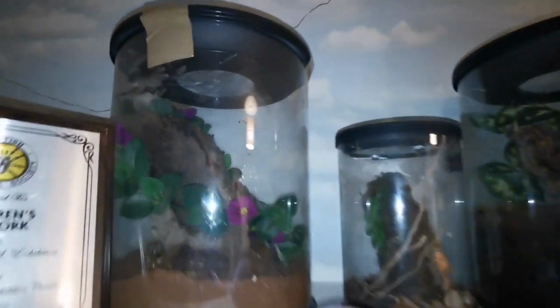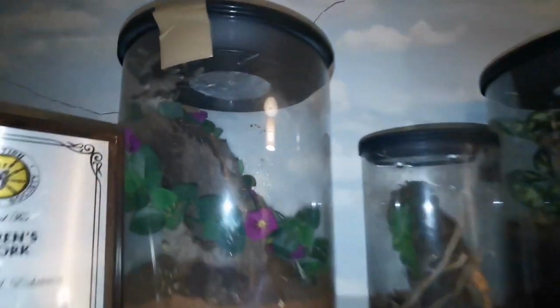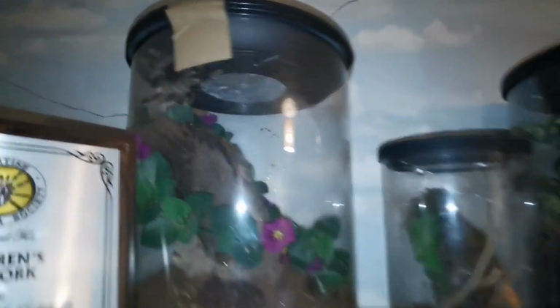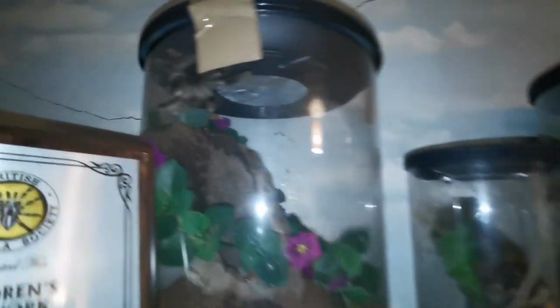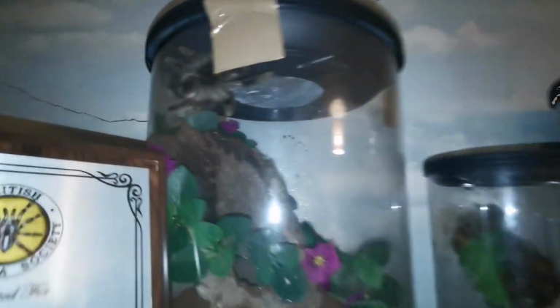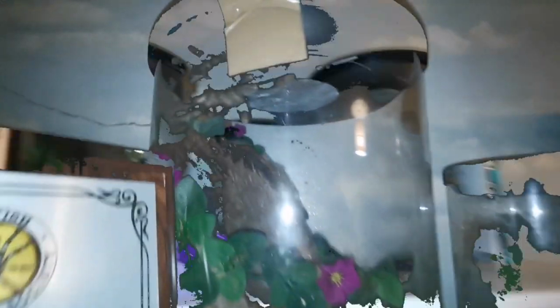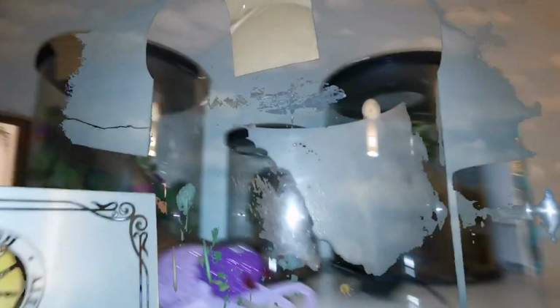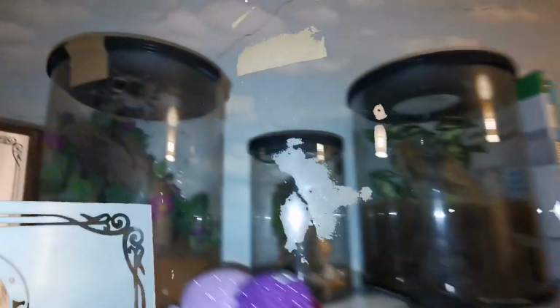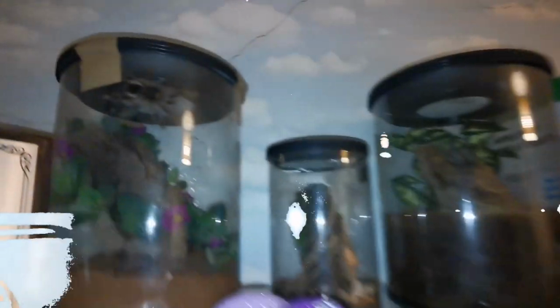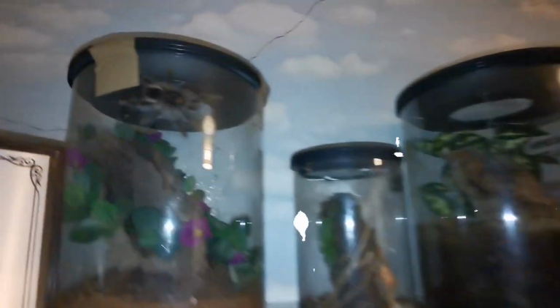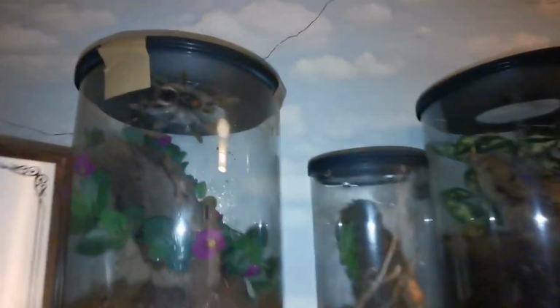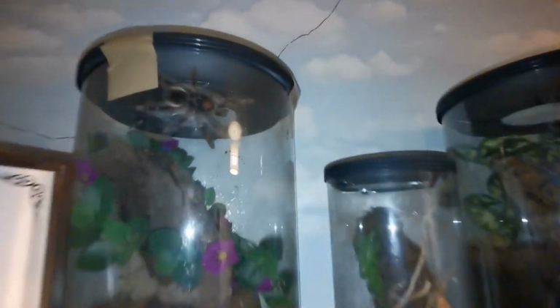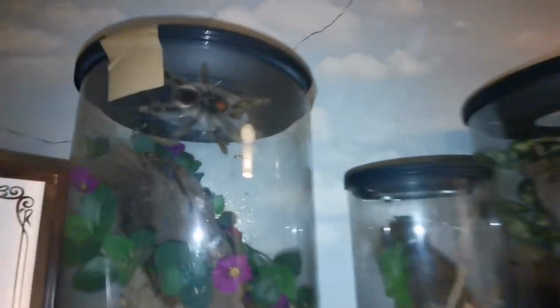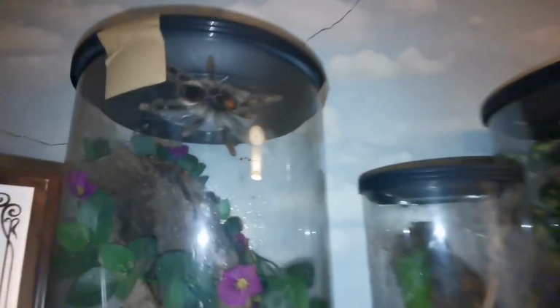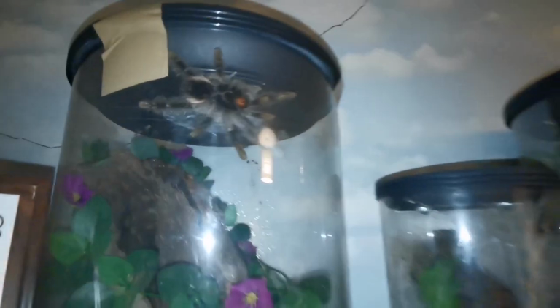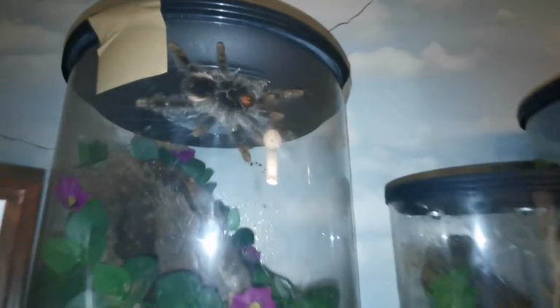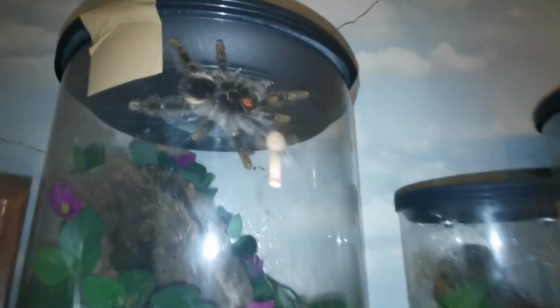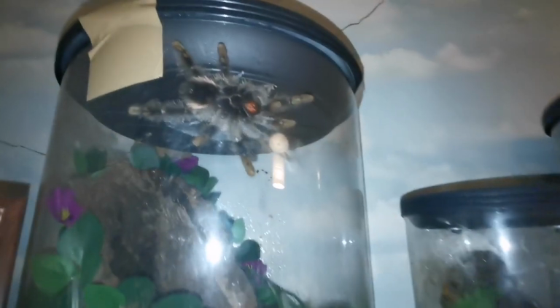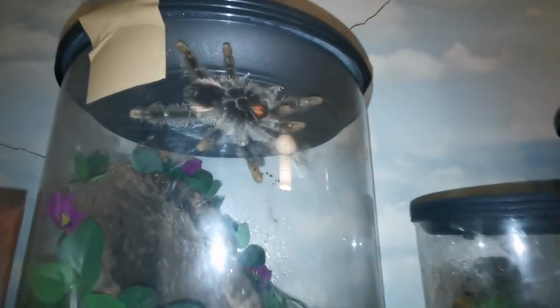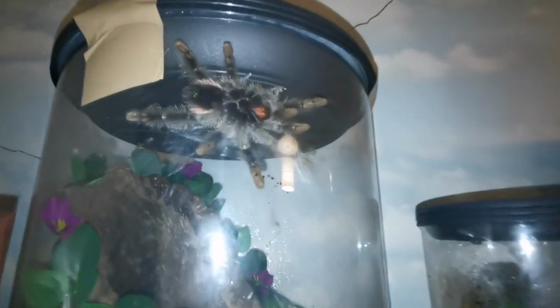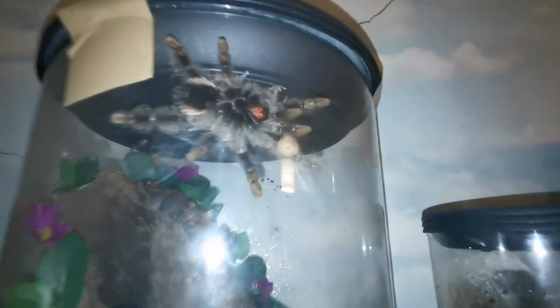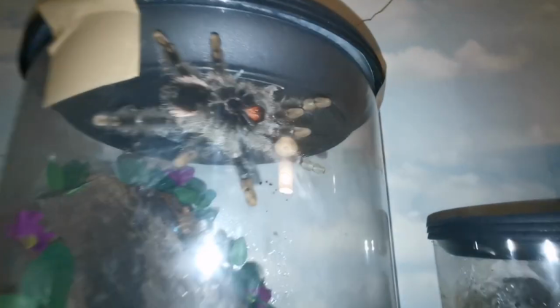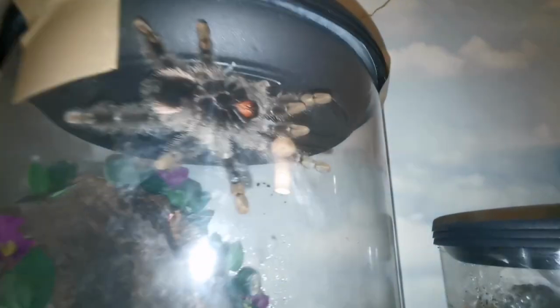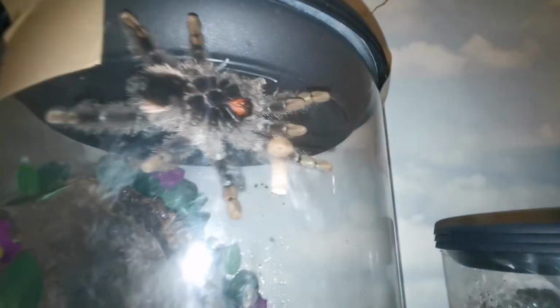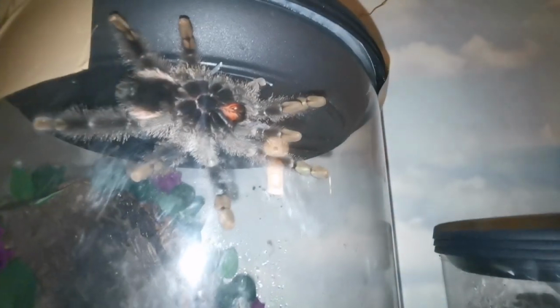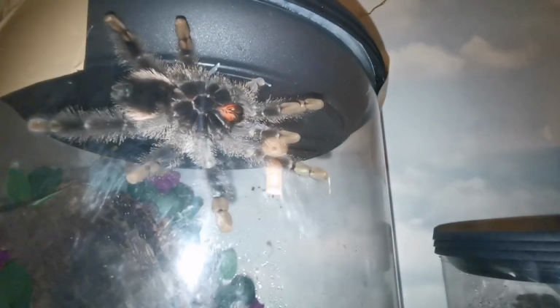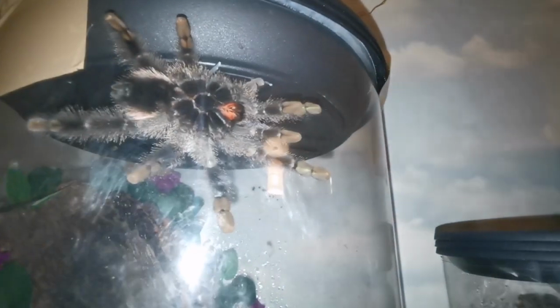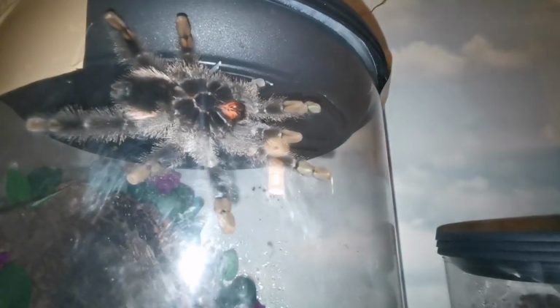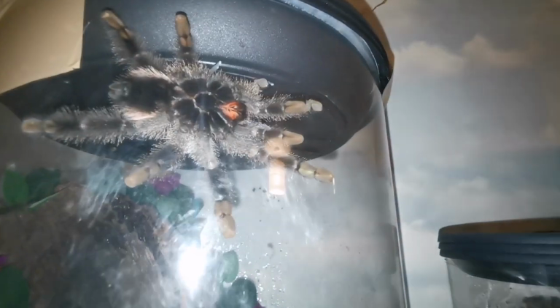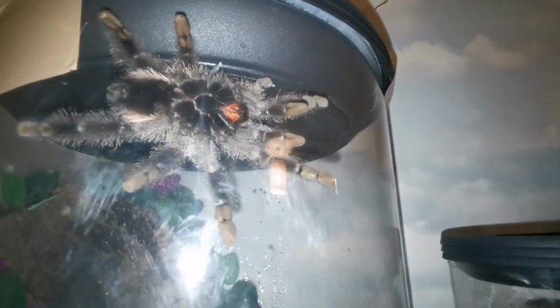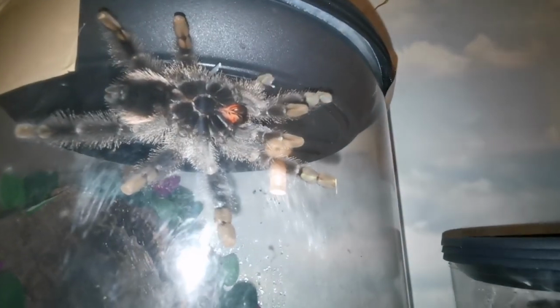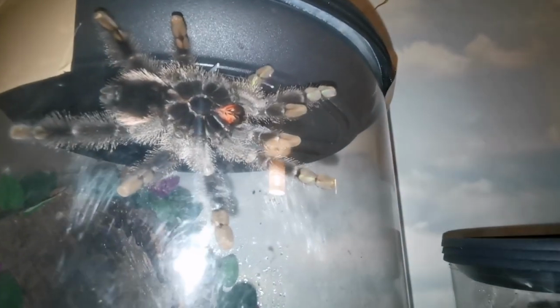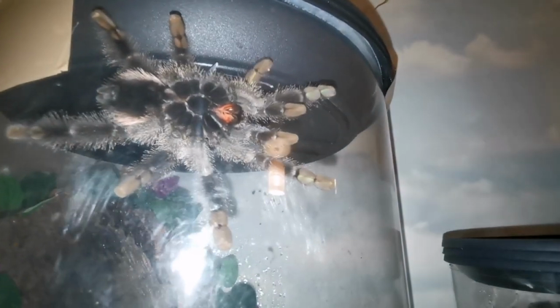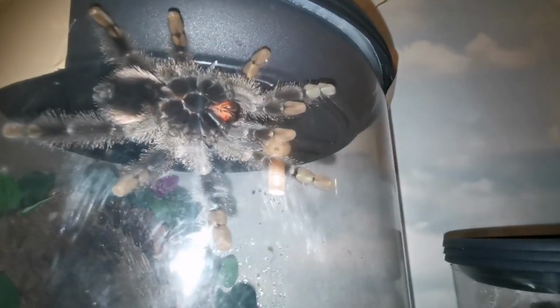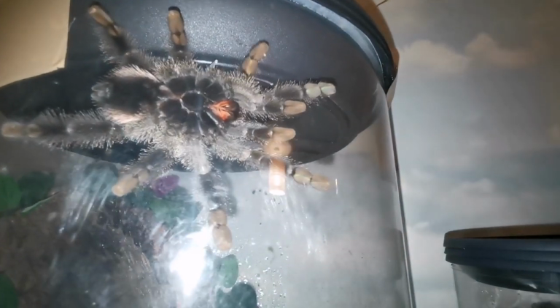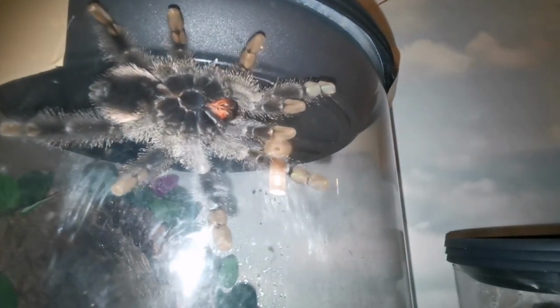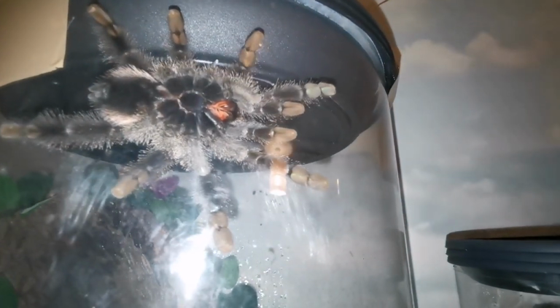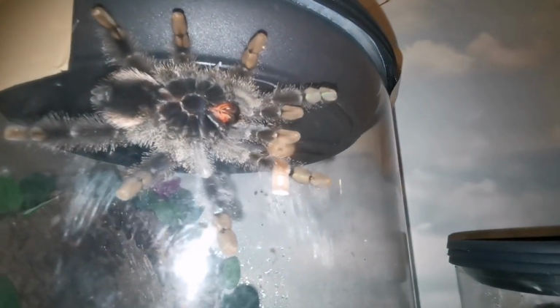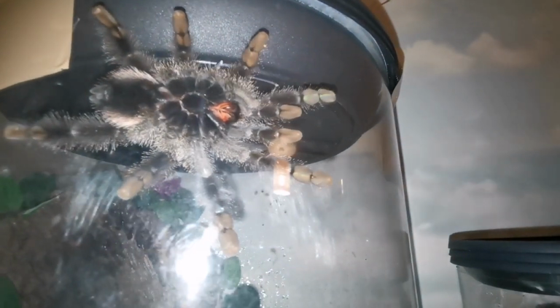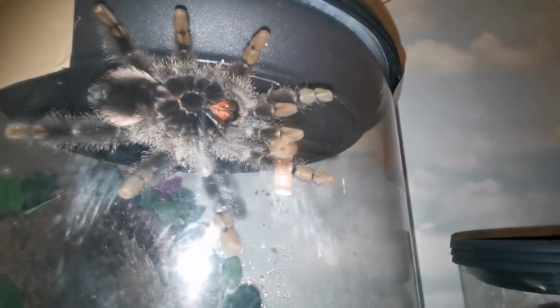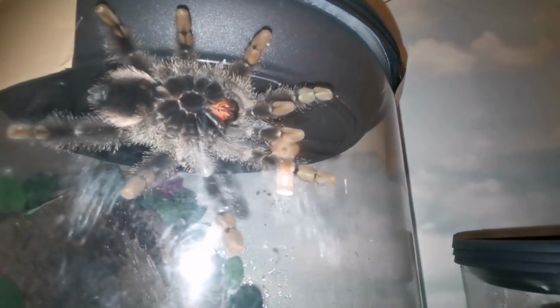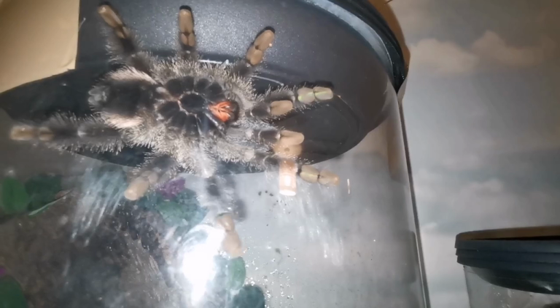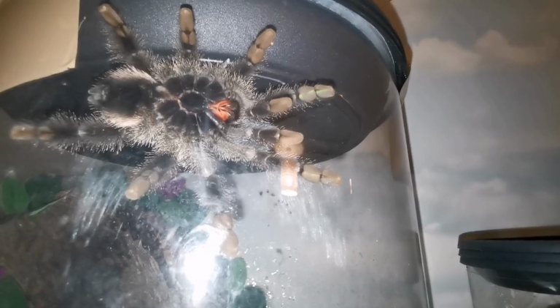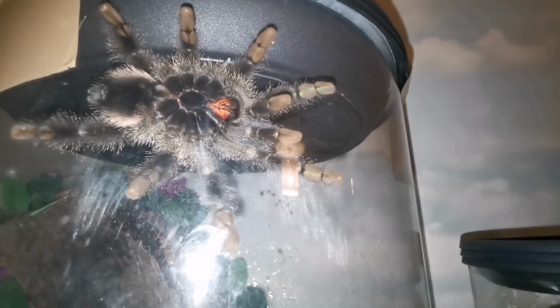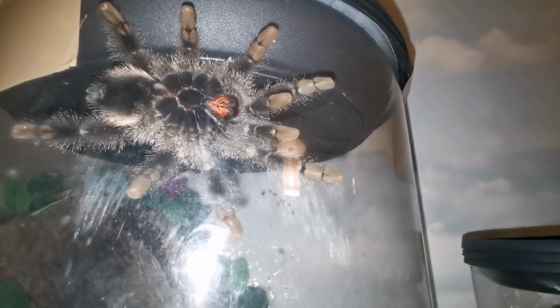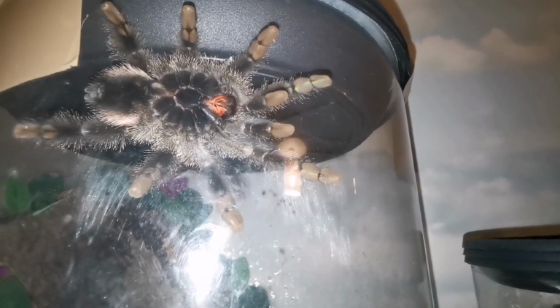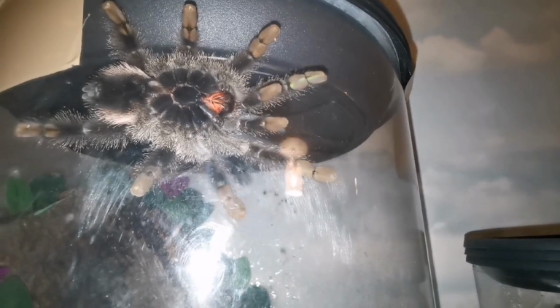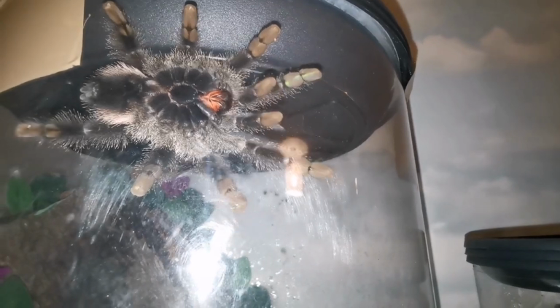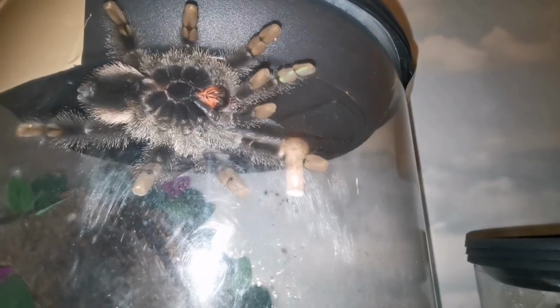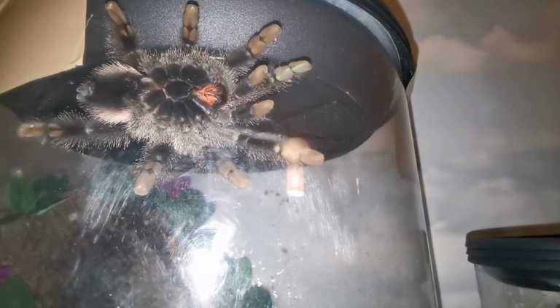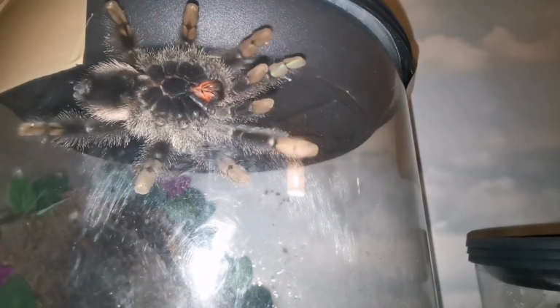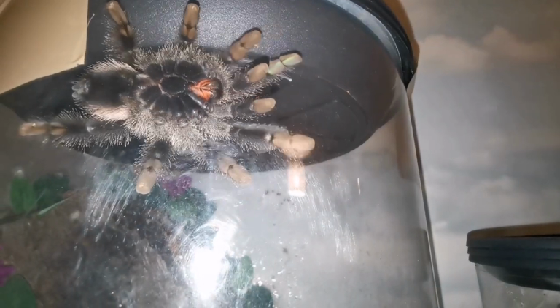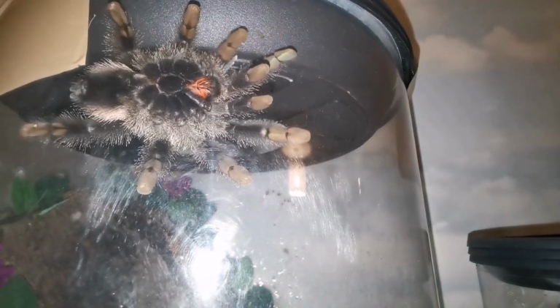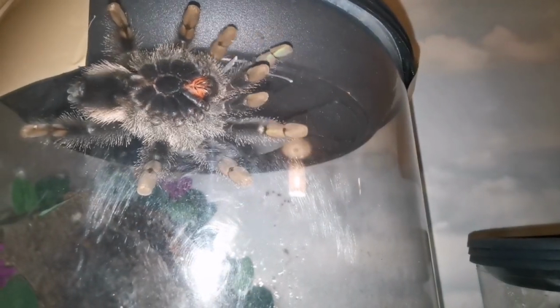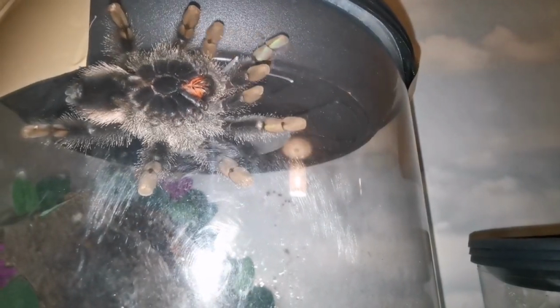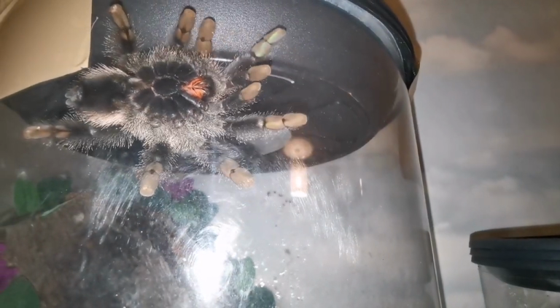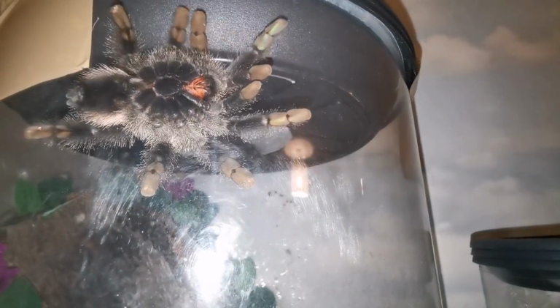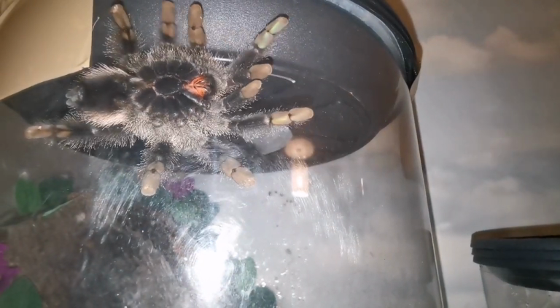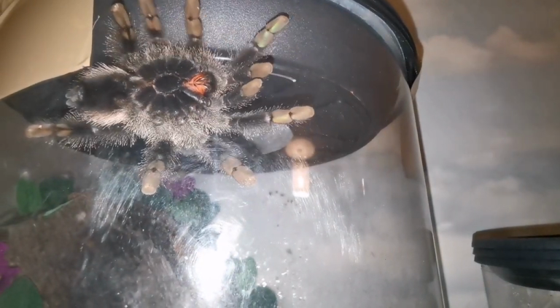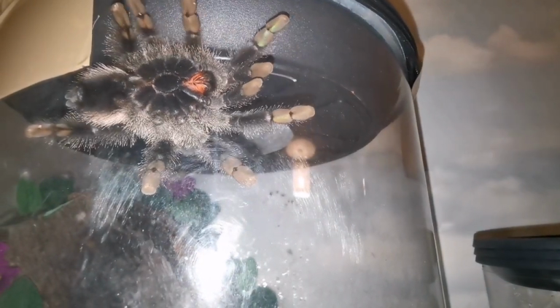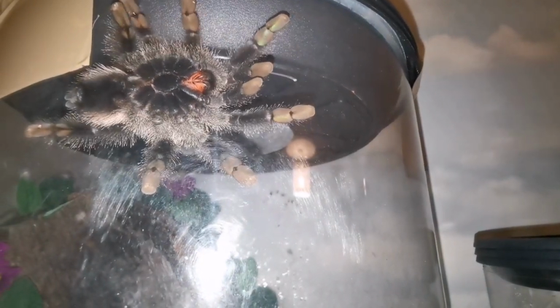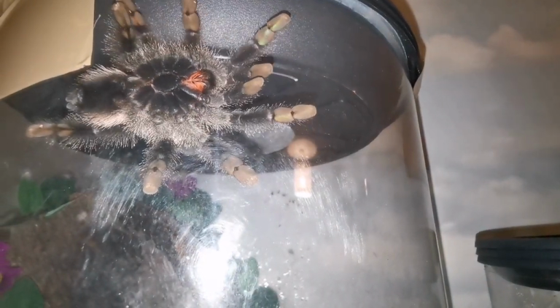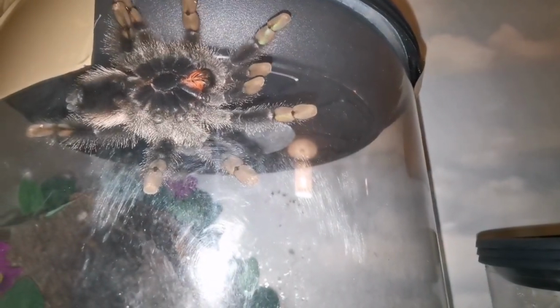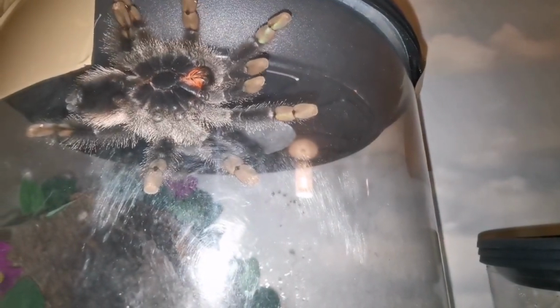On the top shelf we have arboreal tarantulas. These tarantulas like to live up high. Here is one tarantula — you can see its red fangs. Look how beautiful!